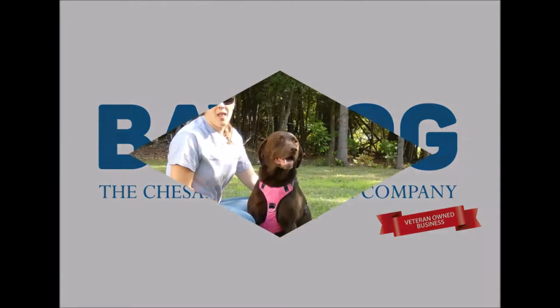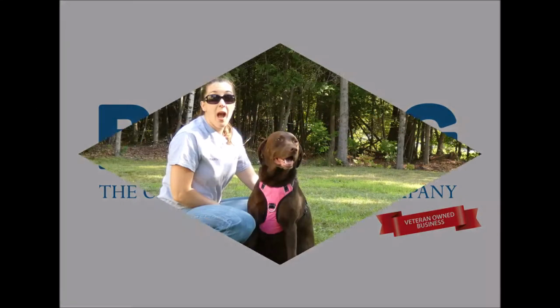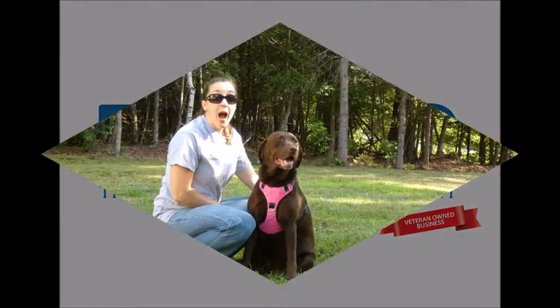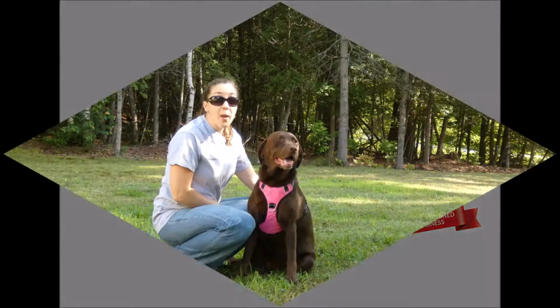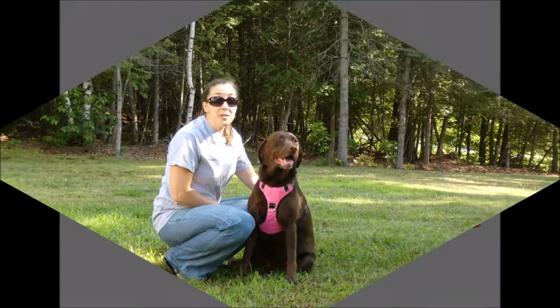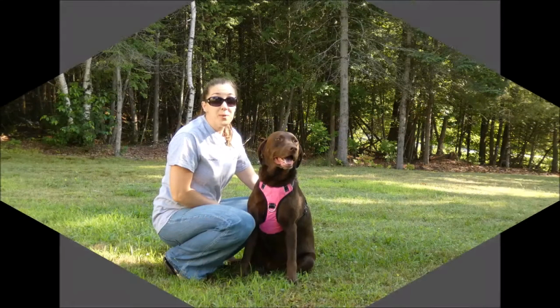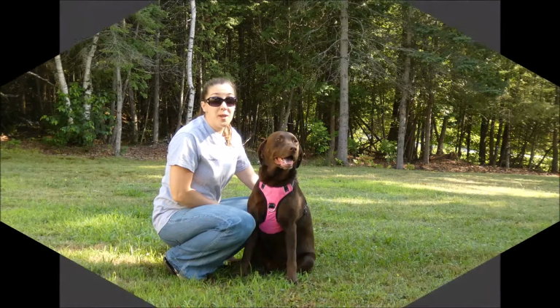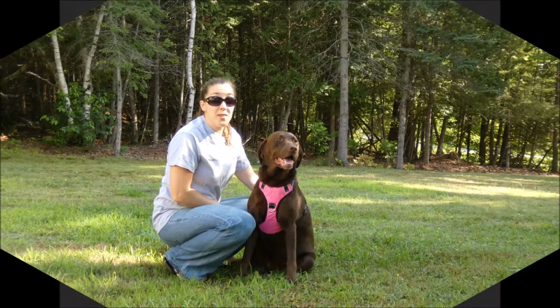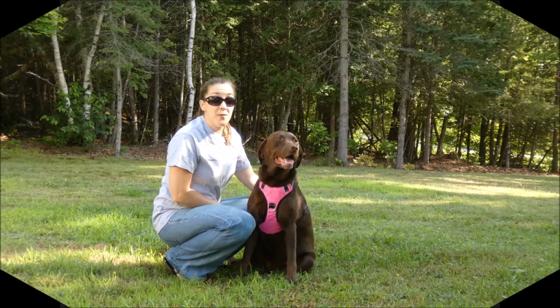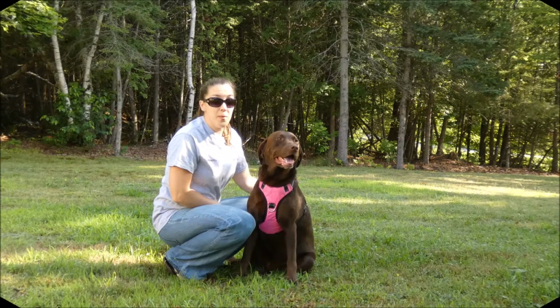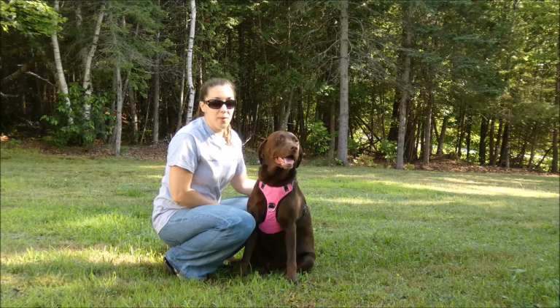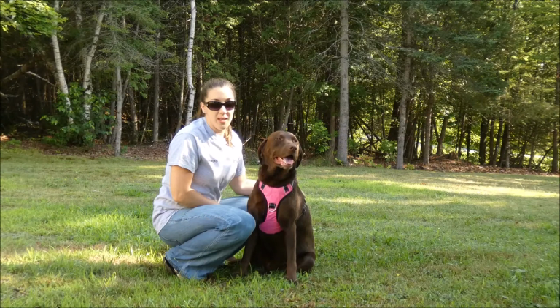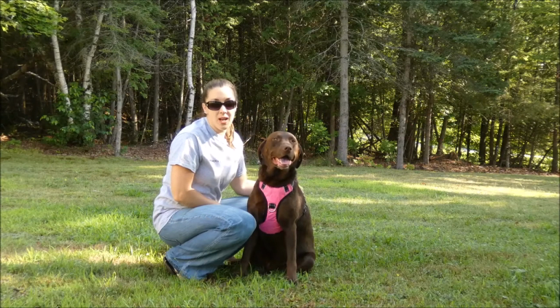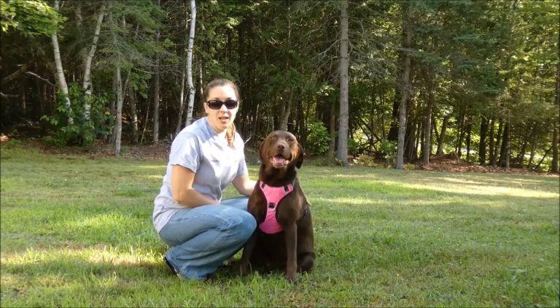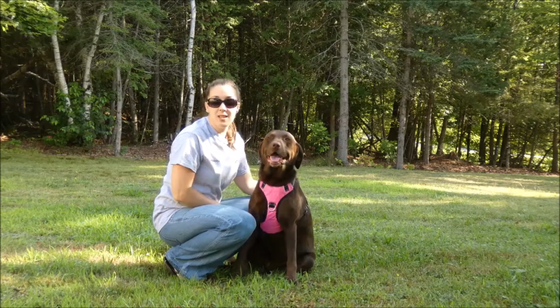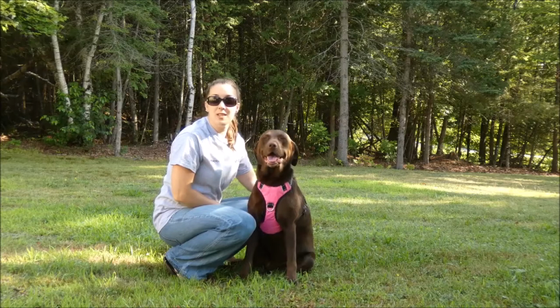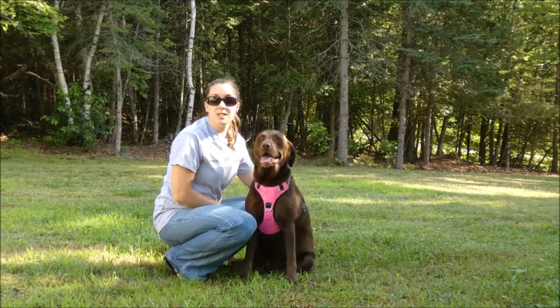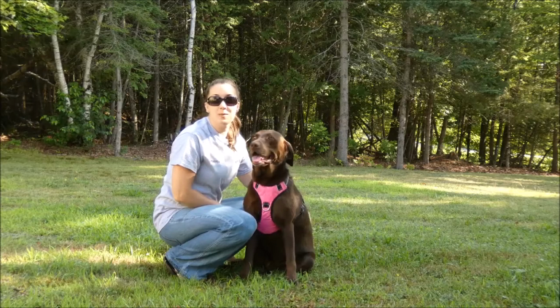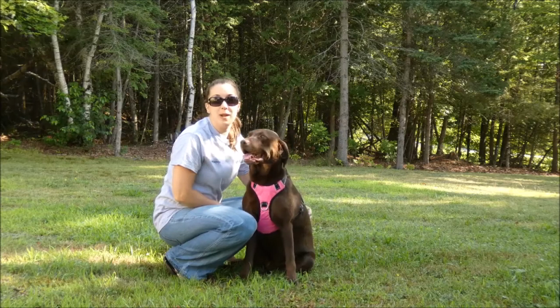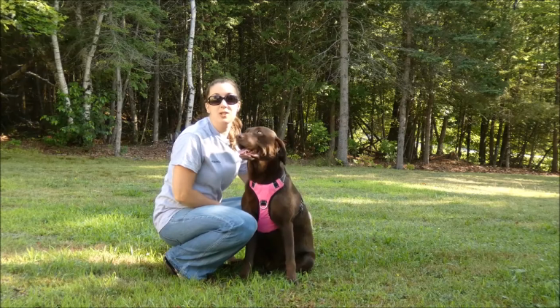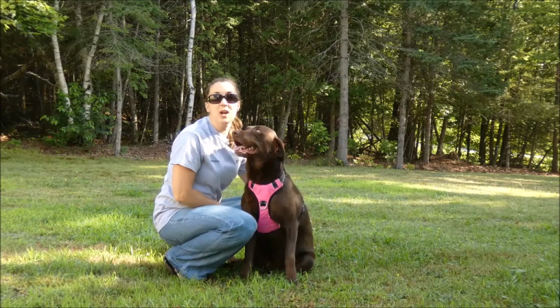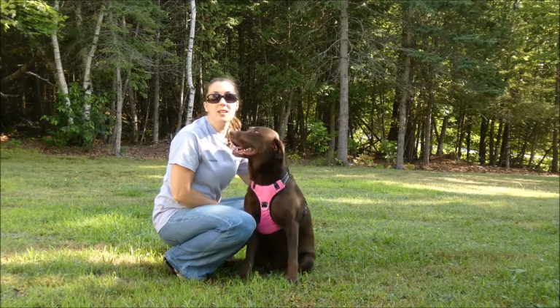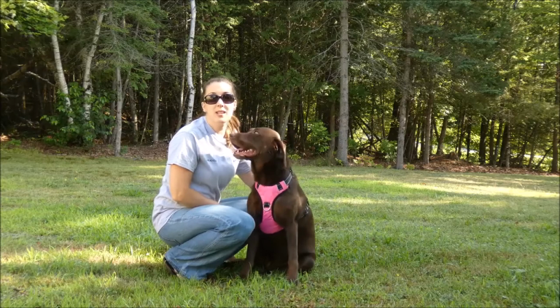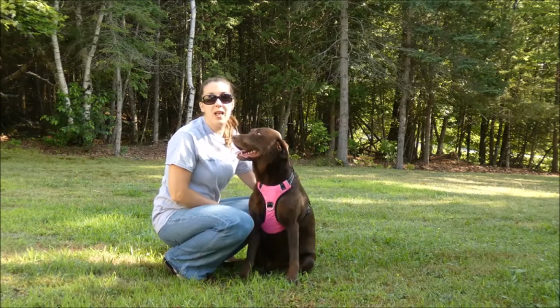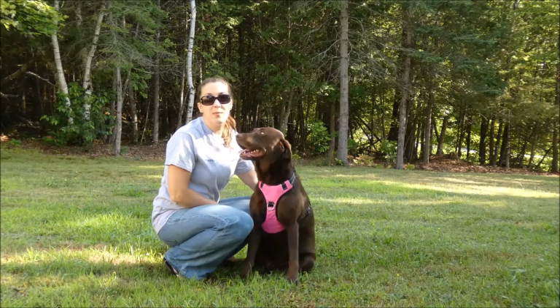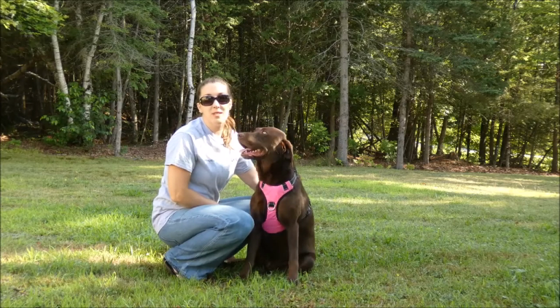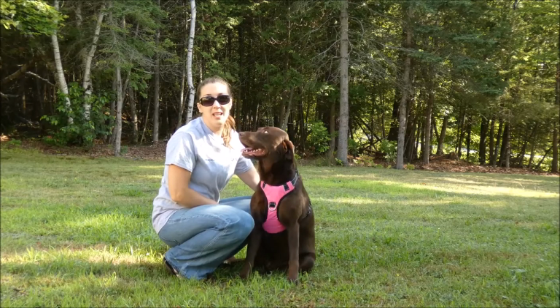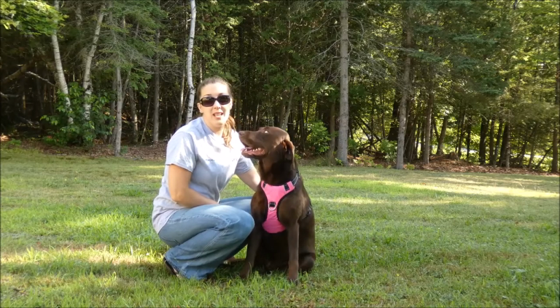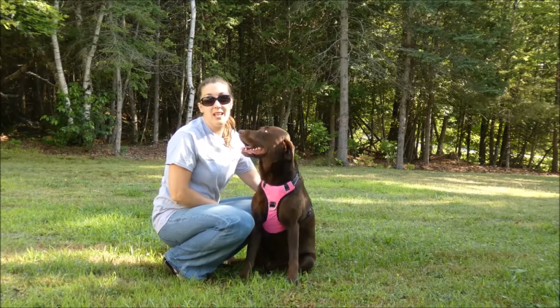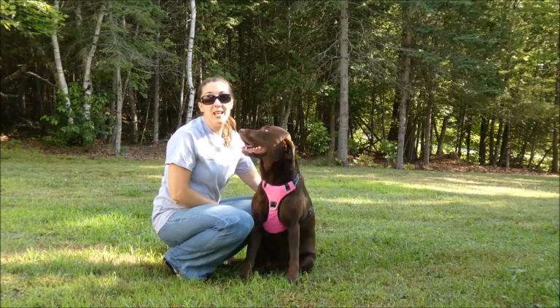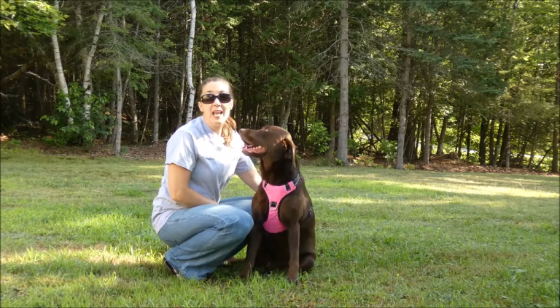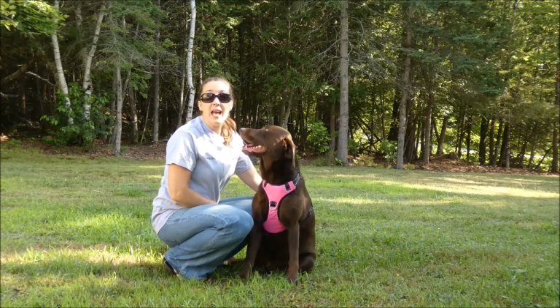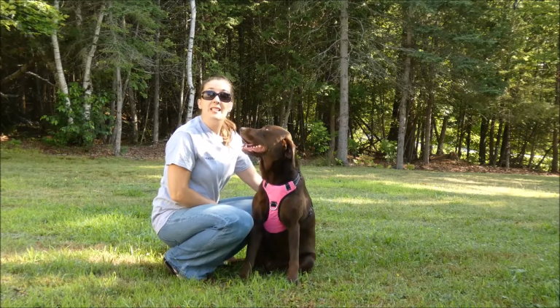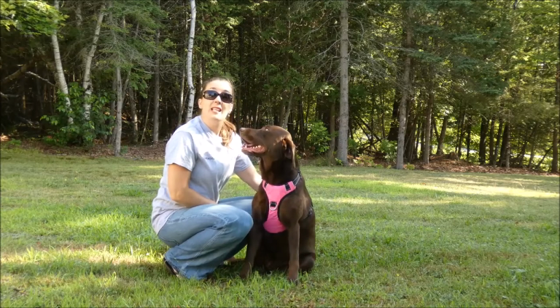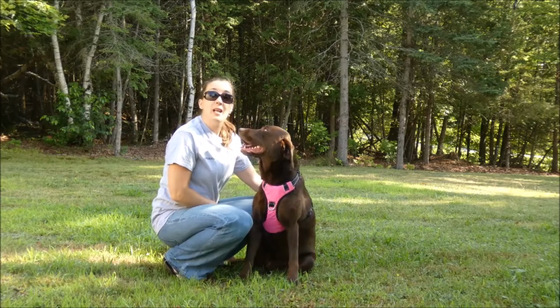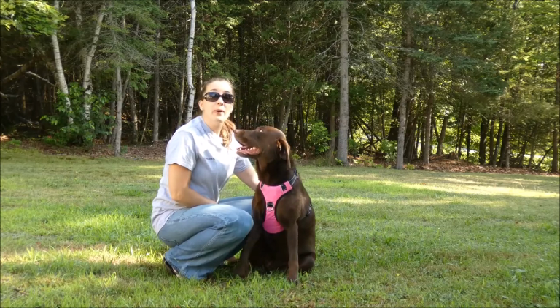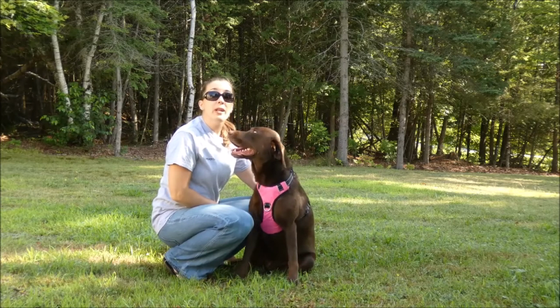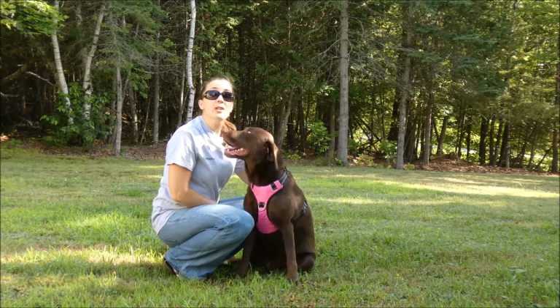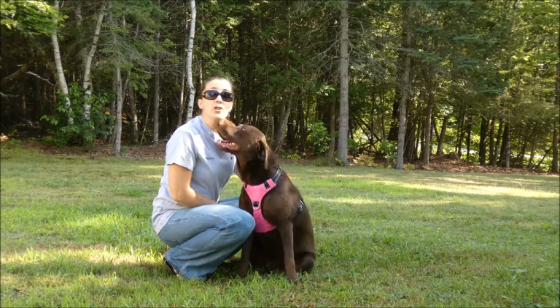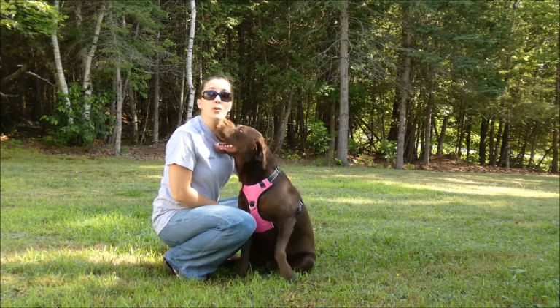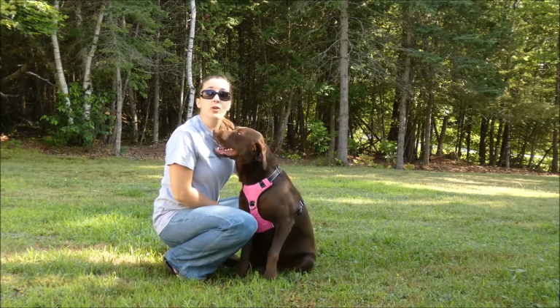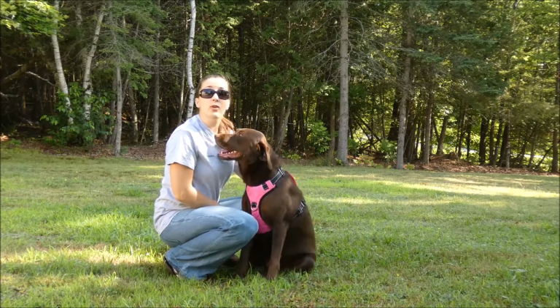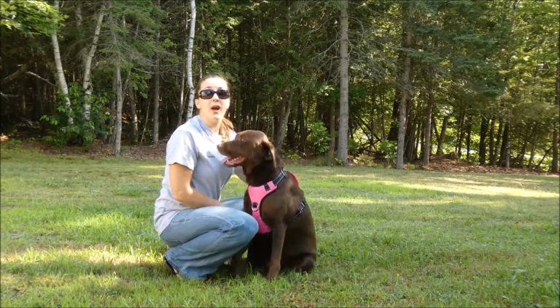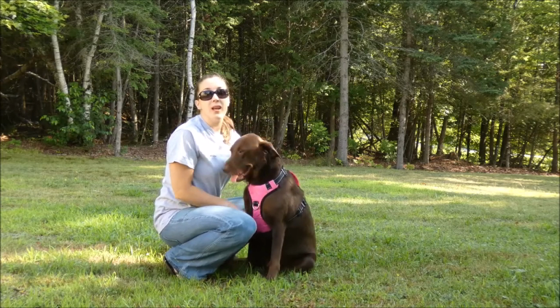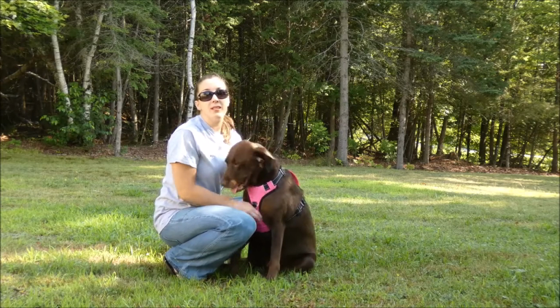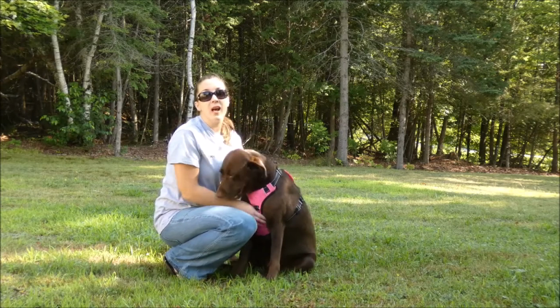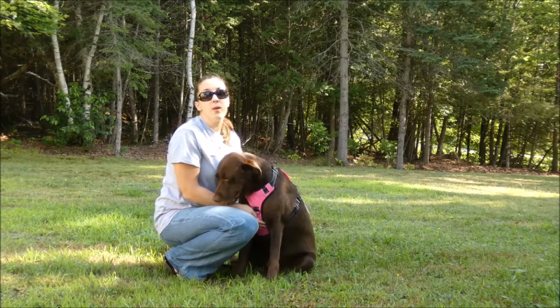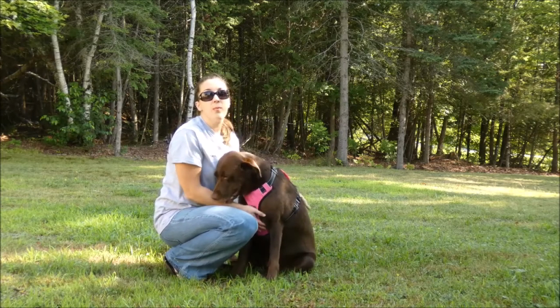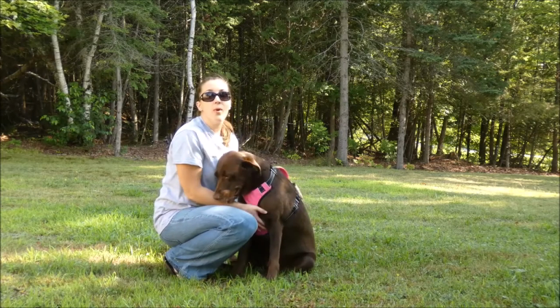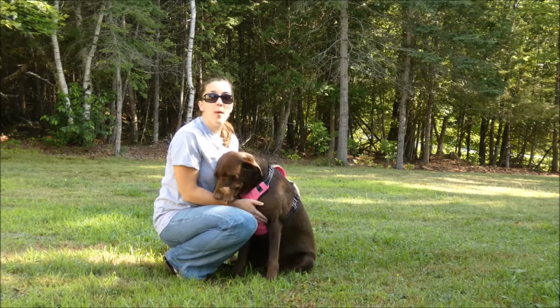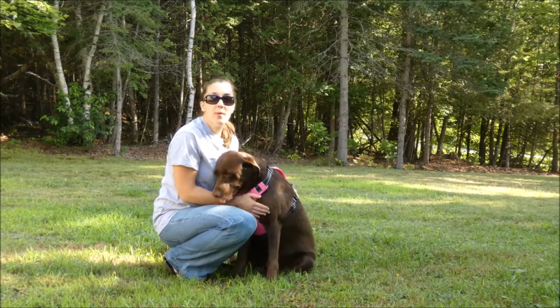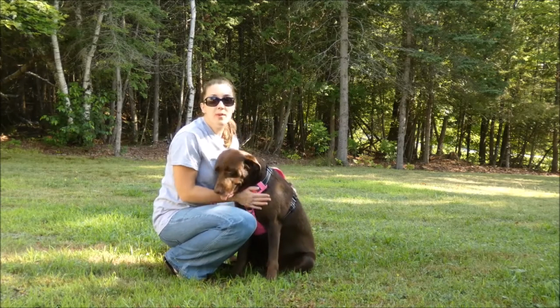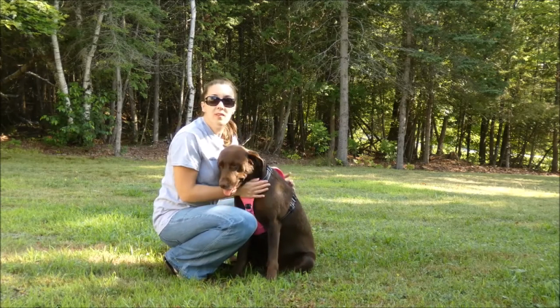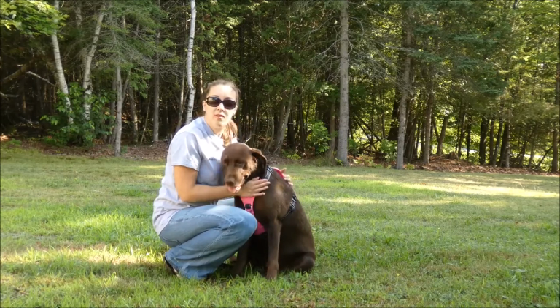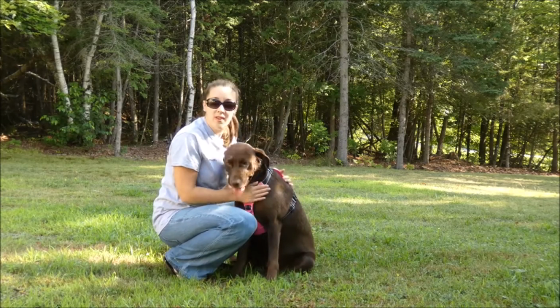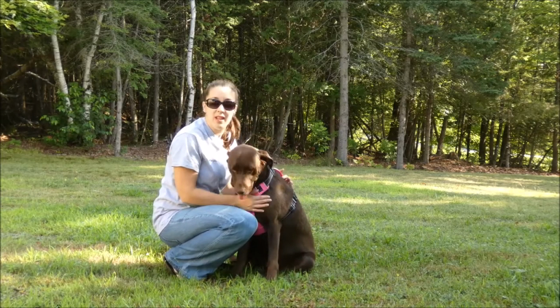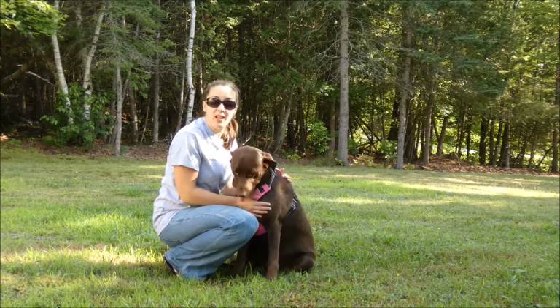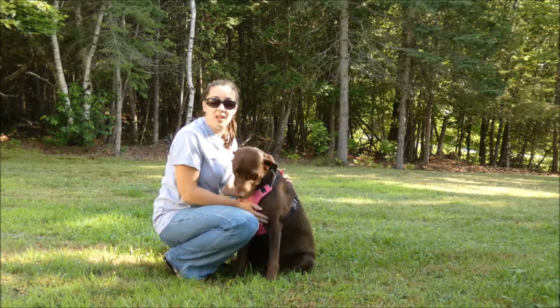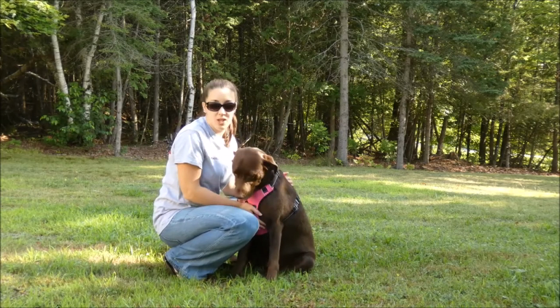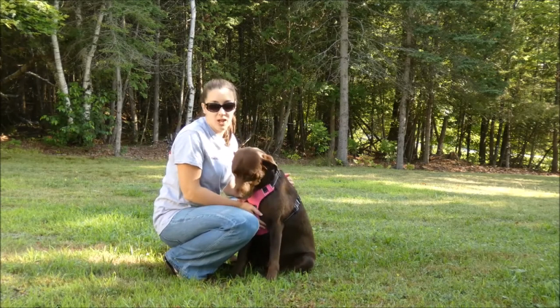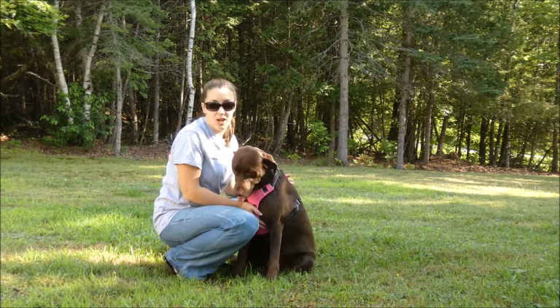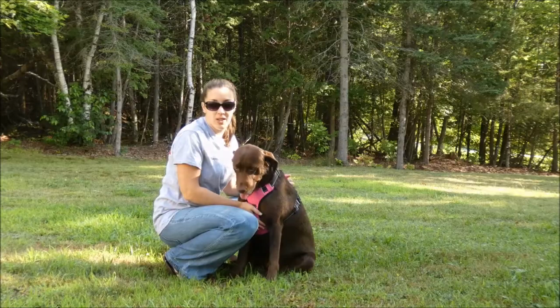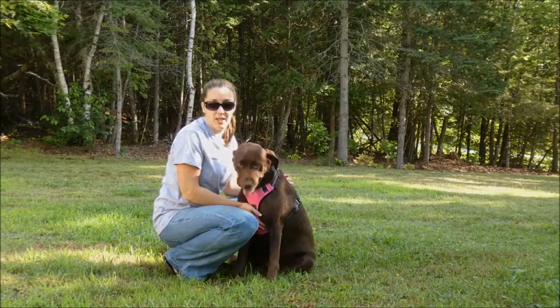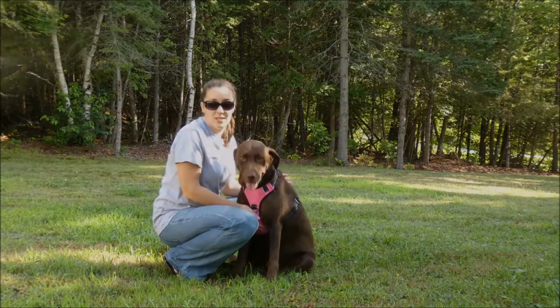I'm Samantha from Bay Dog and this is my Chocolate Lab Sadie, and today we're going to show you guys how to properly fit a dog harness.